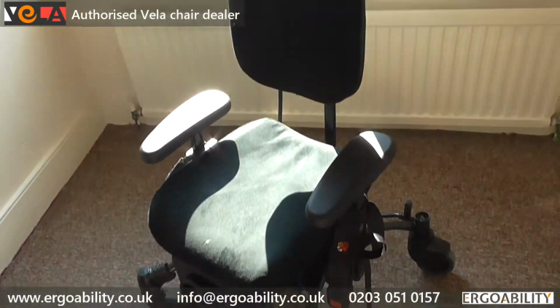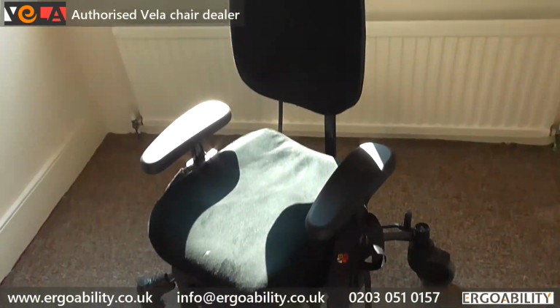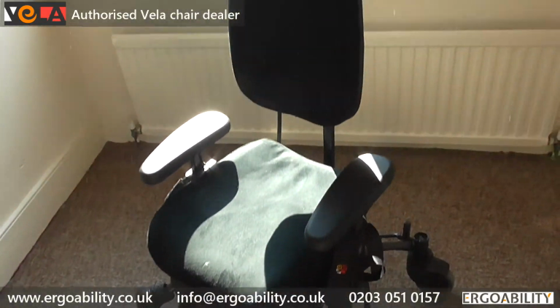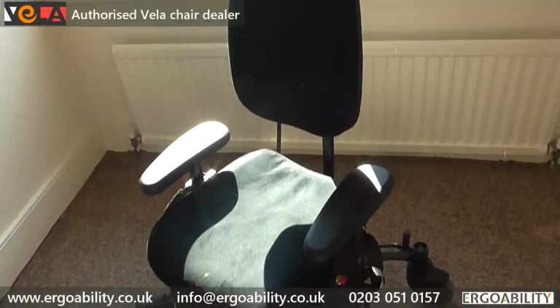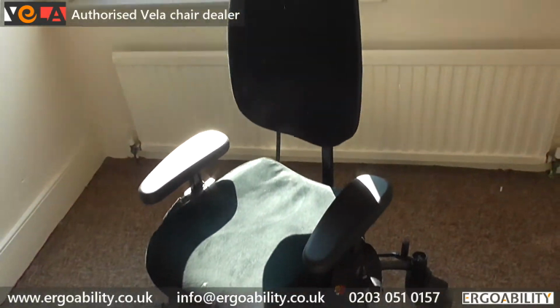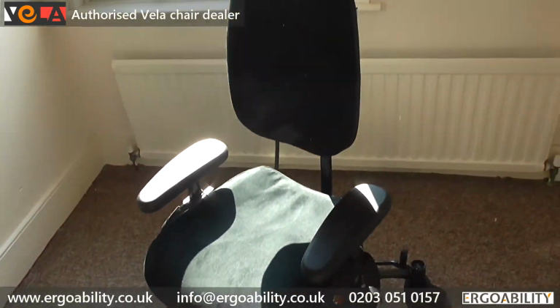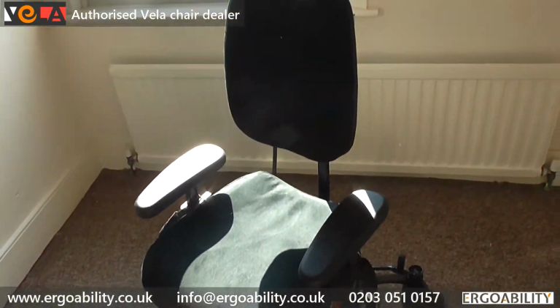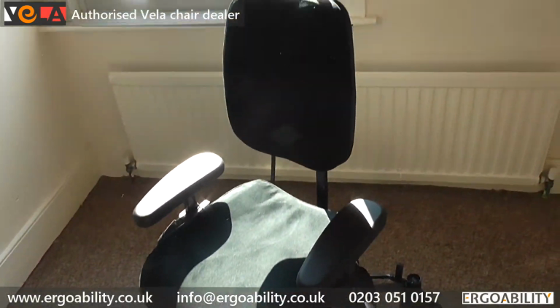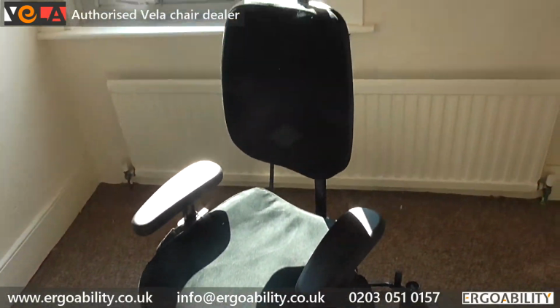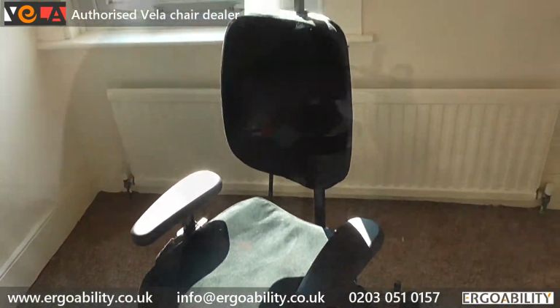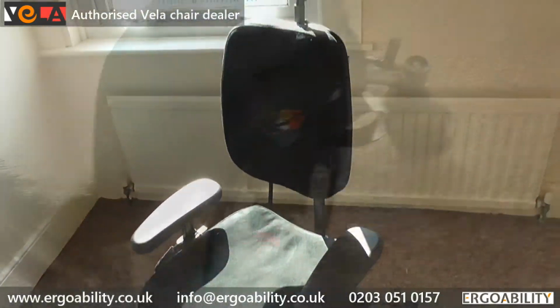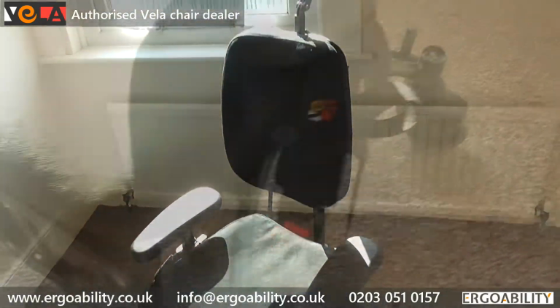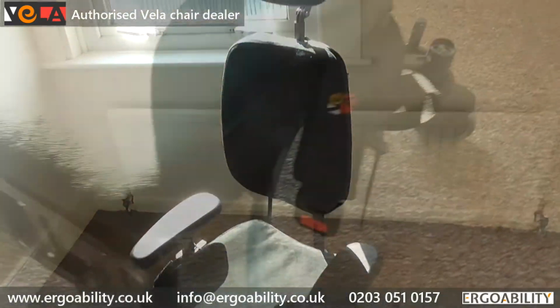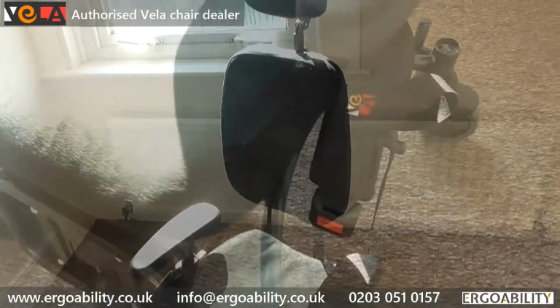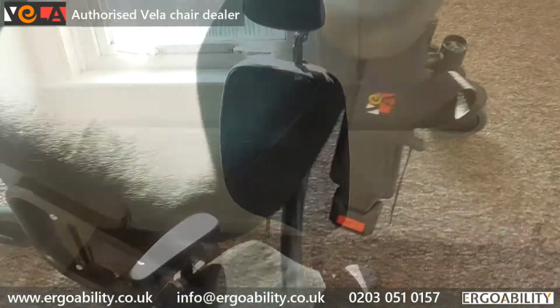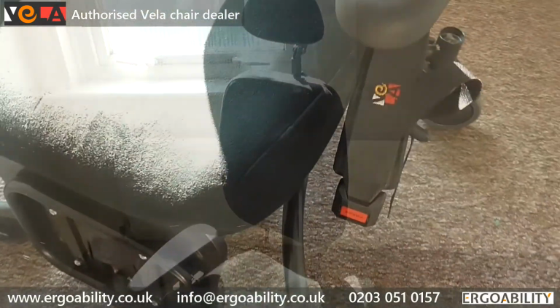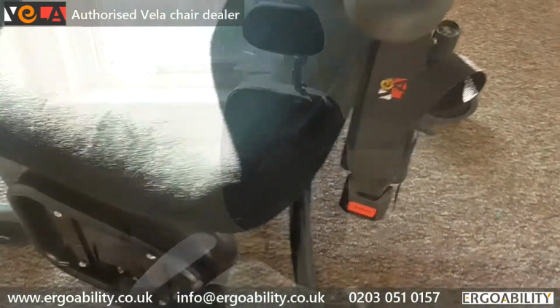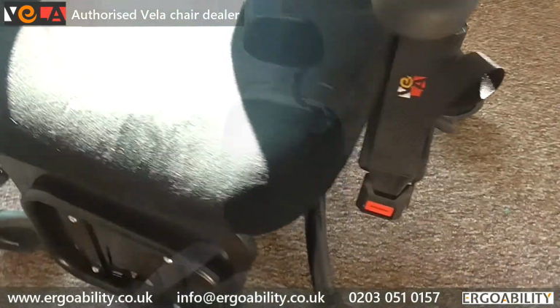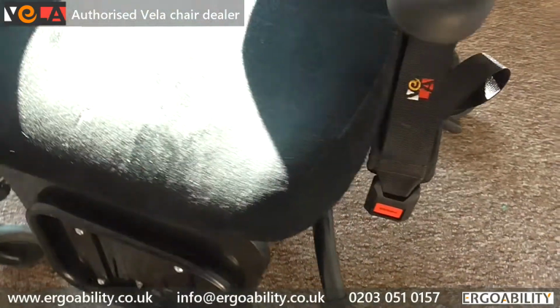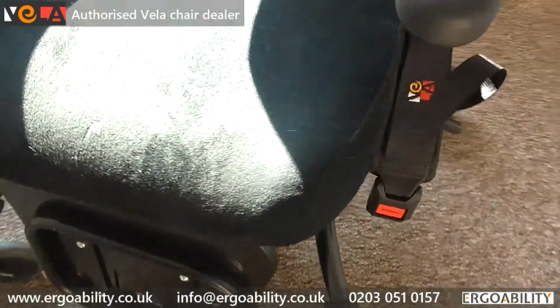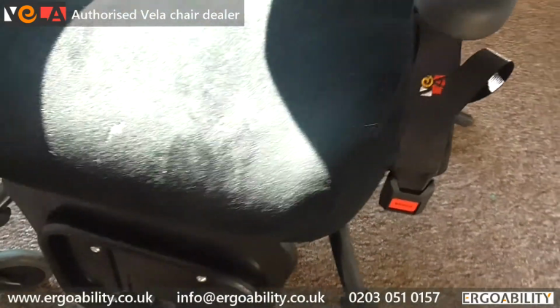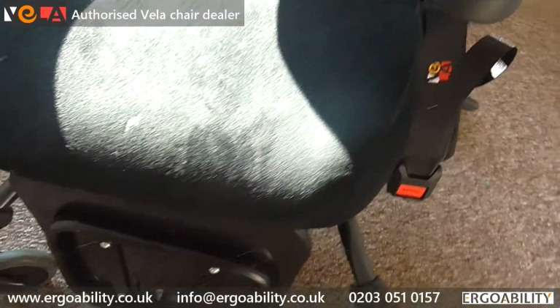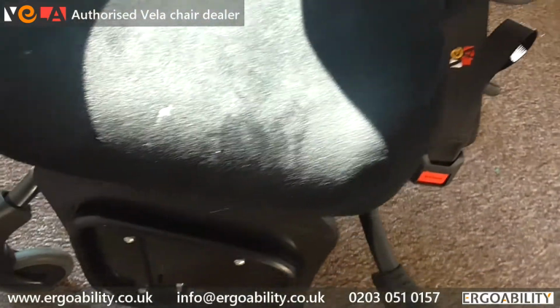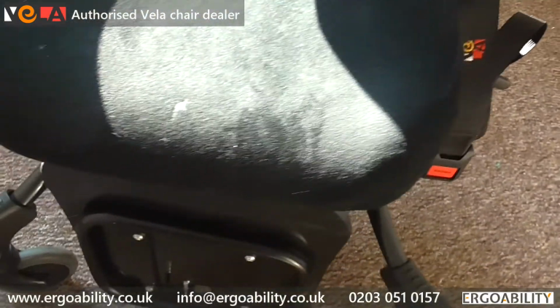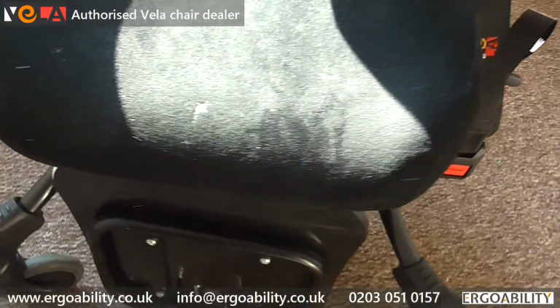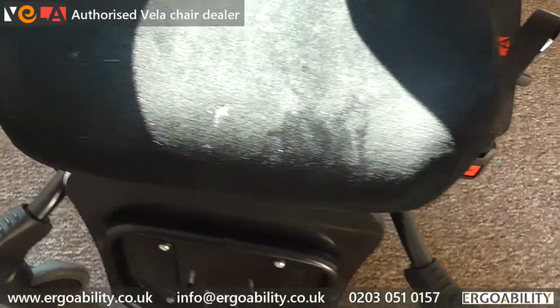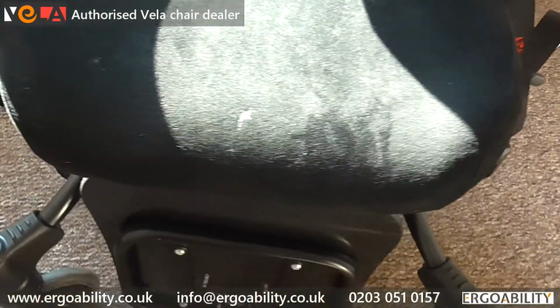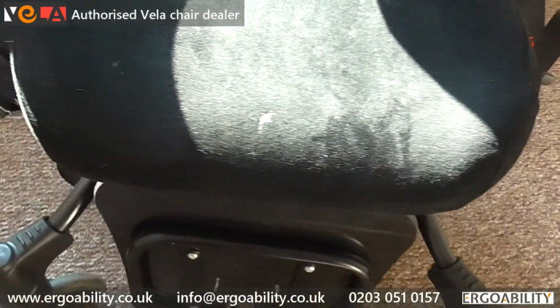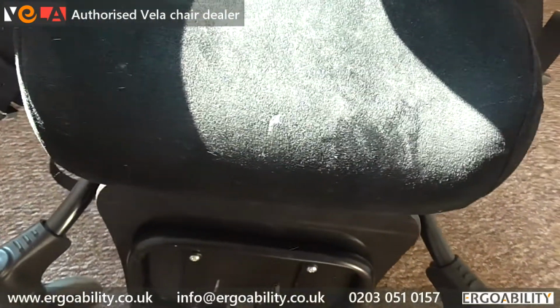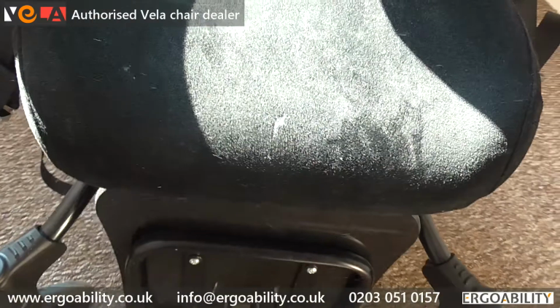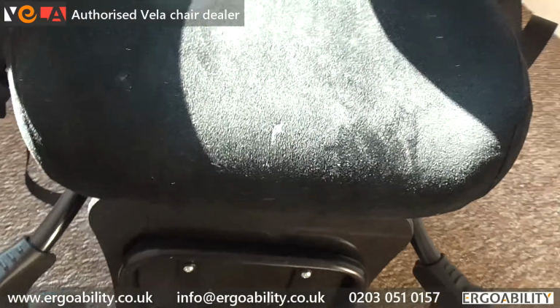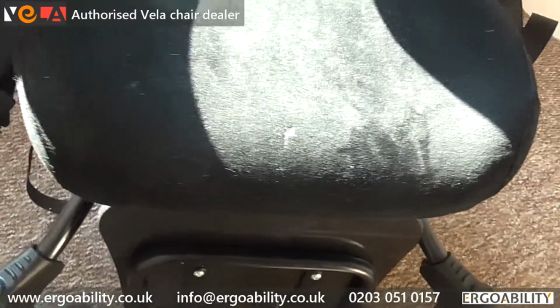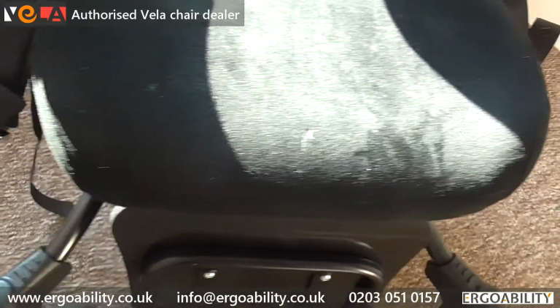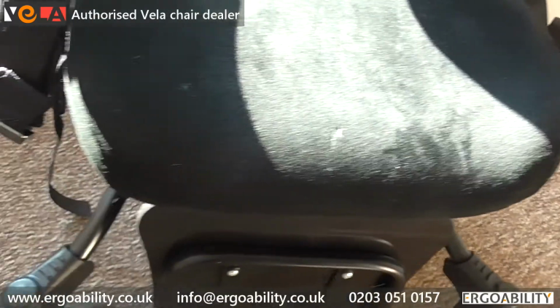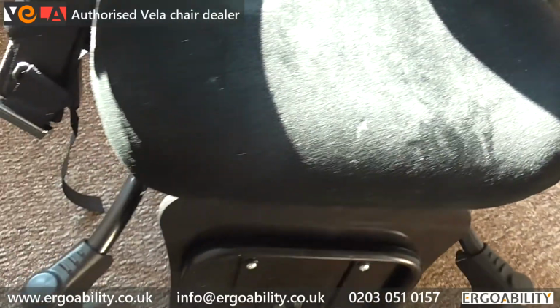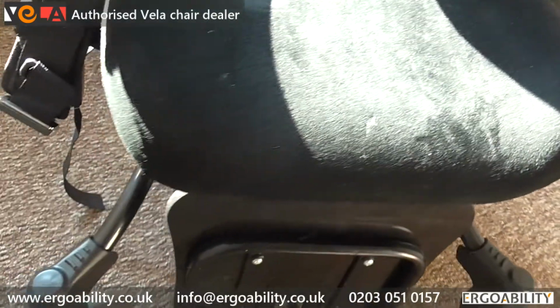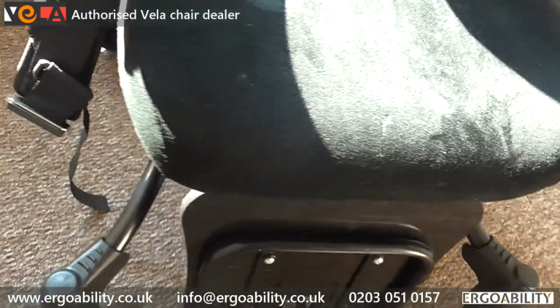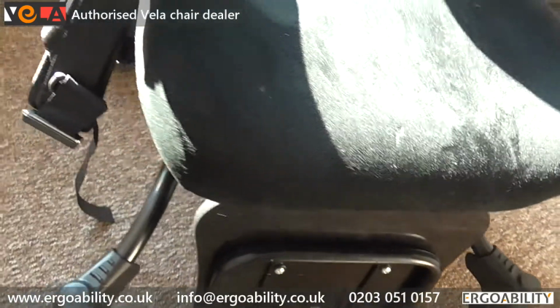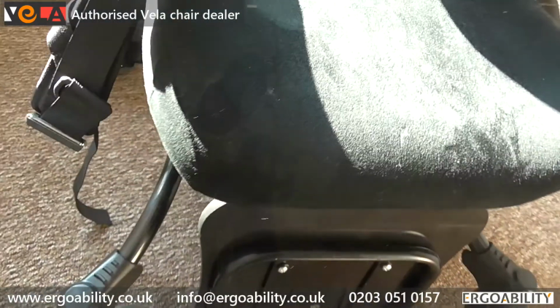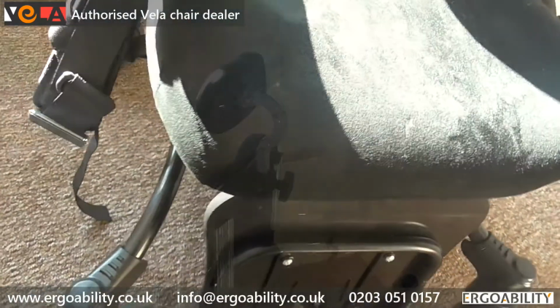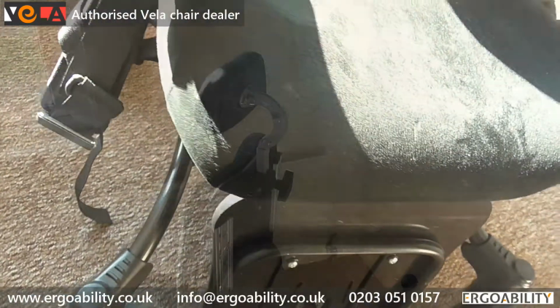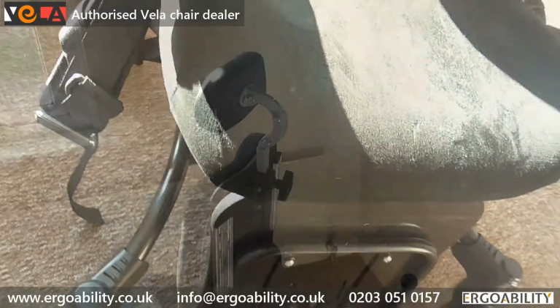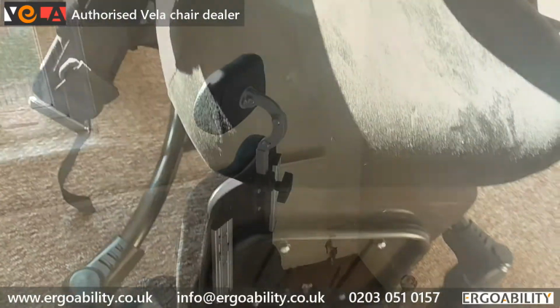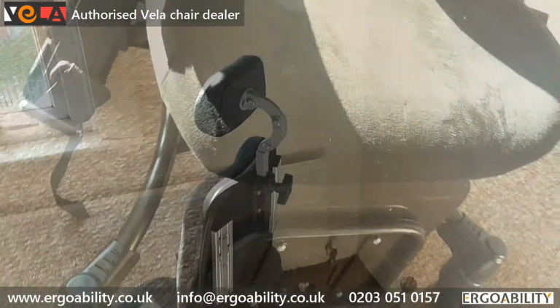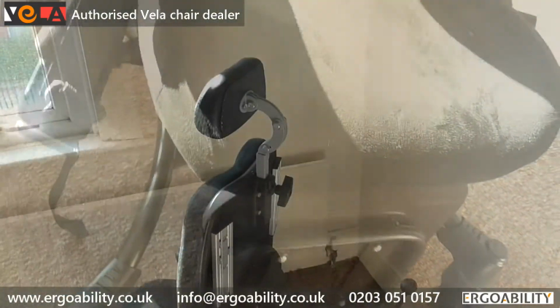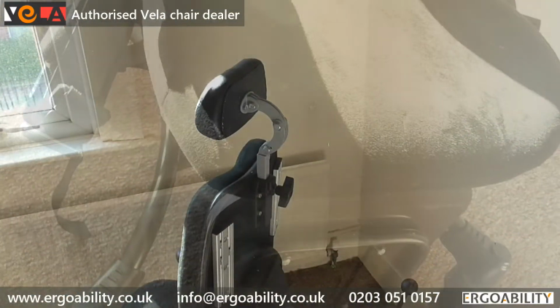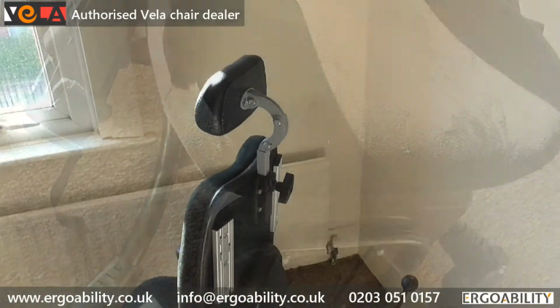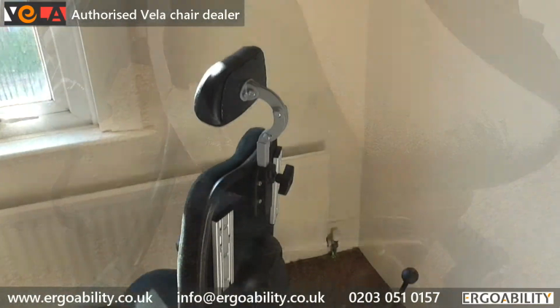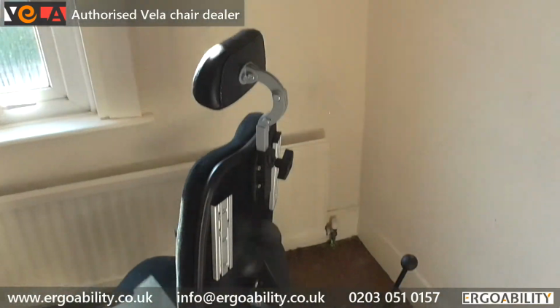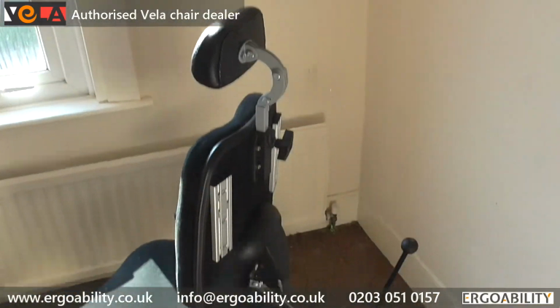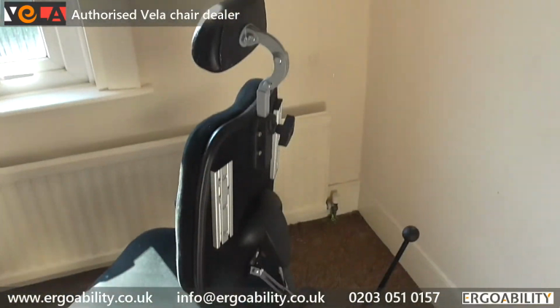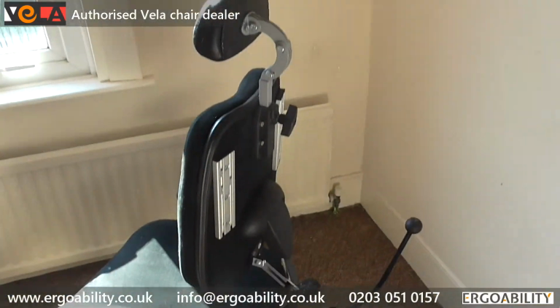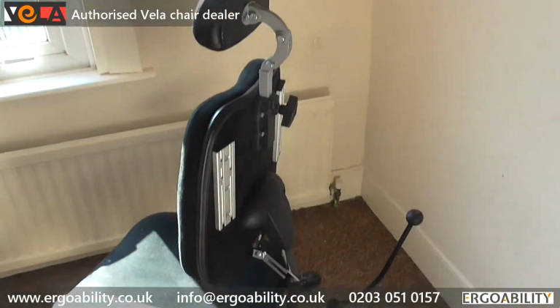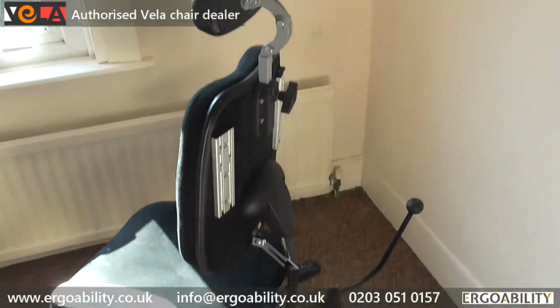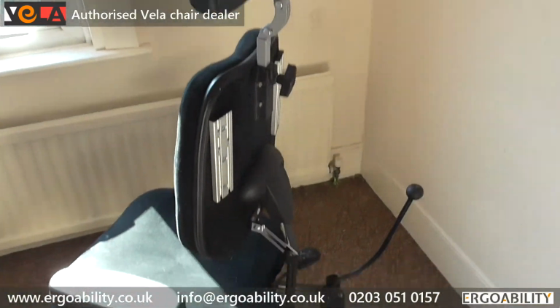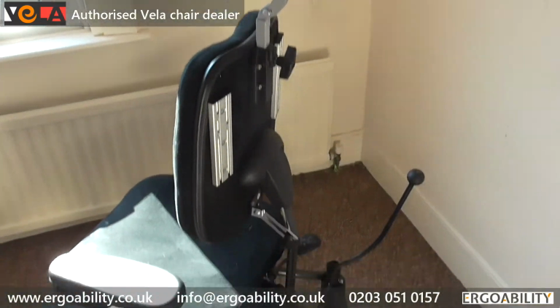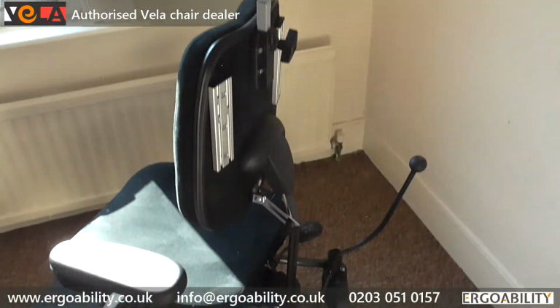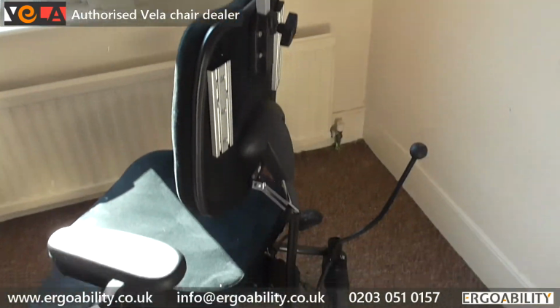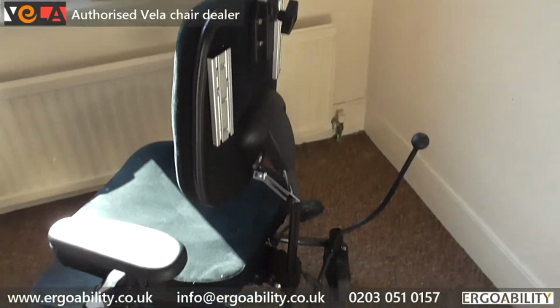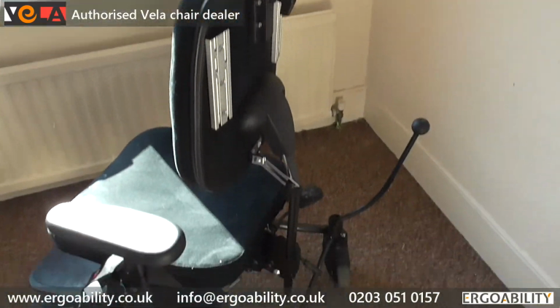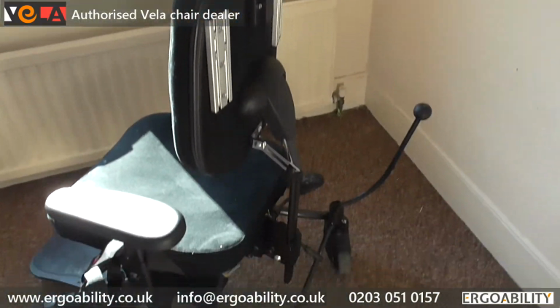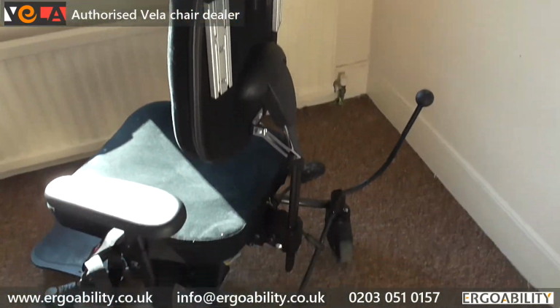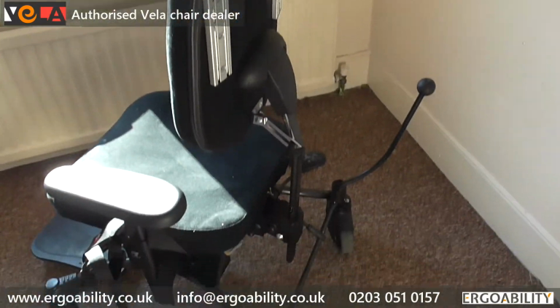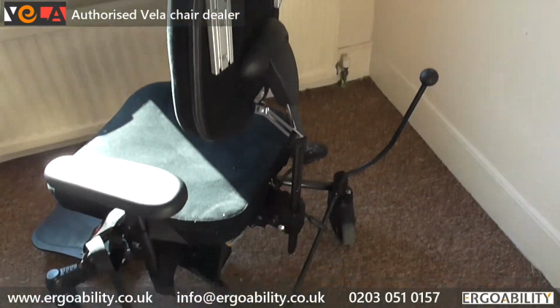We recommend your Vila Tango undergoes an annual service to find, for example, defective or worn parts or poorly tightened bolts.